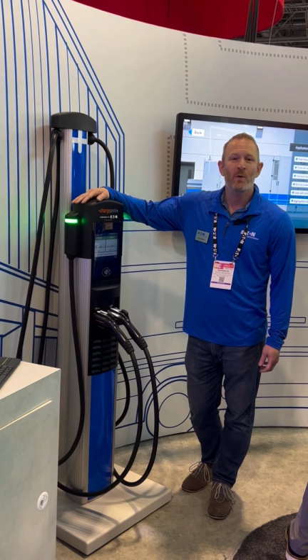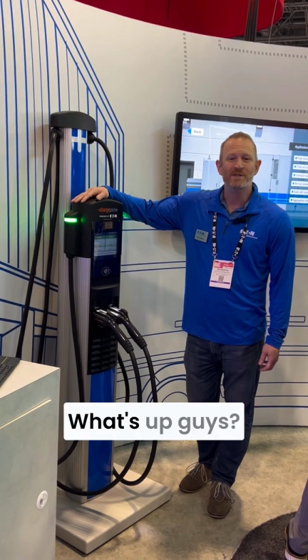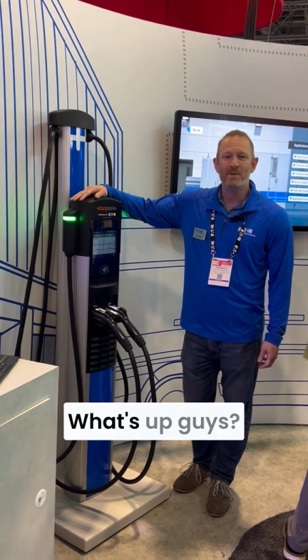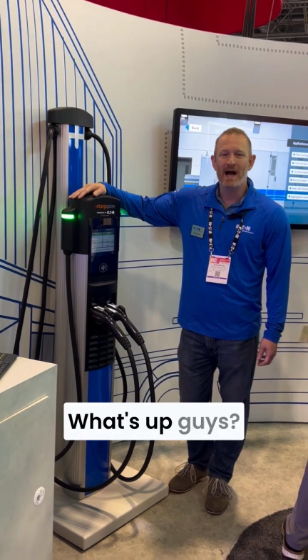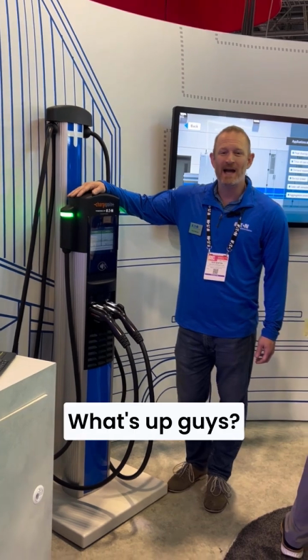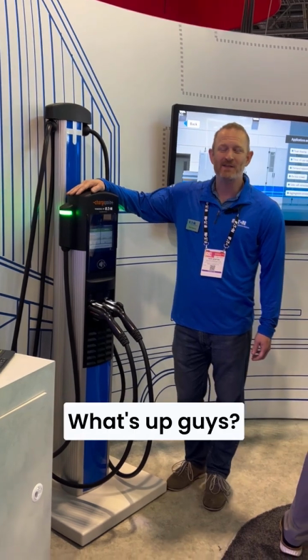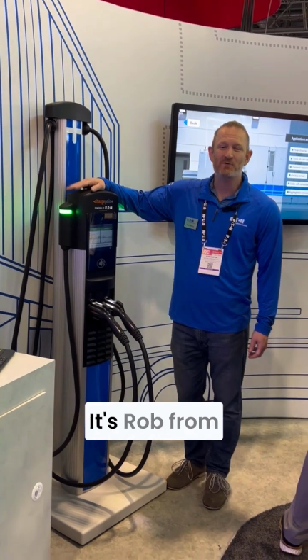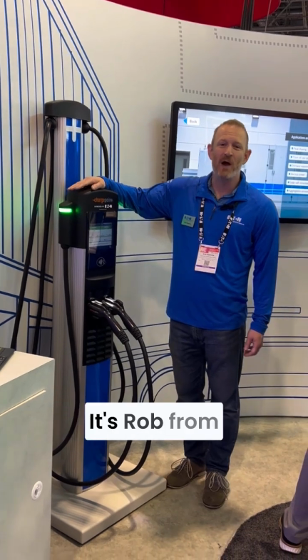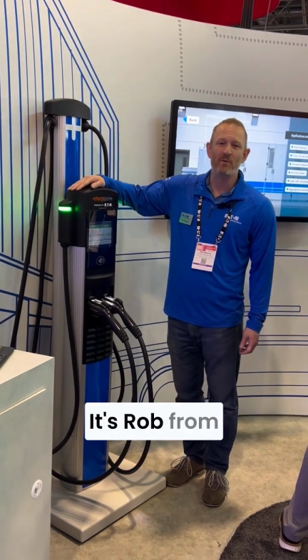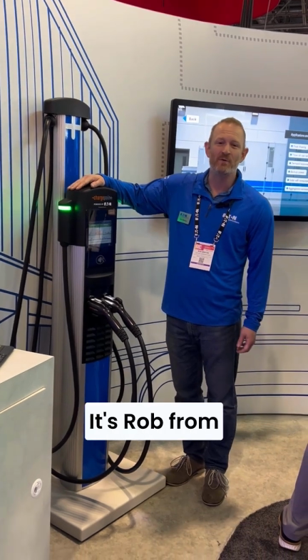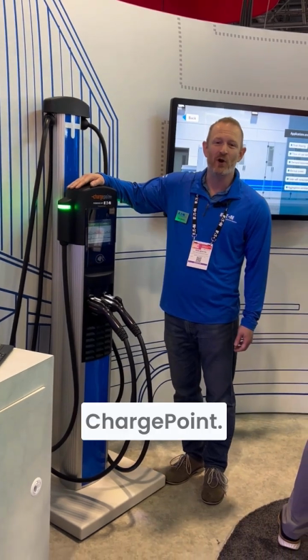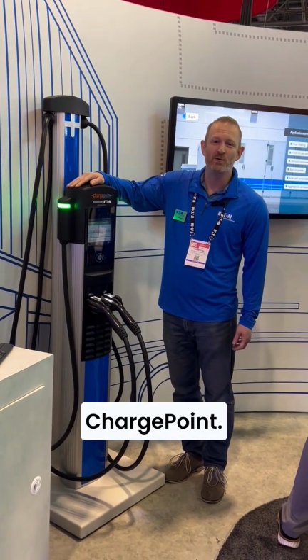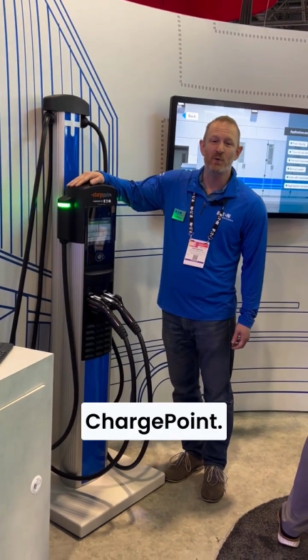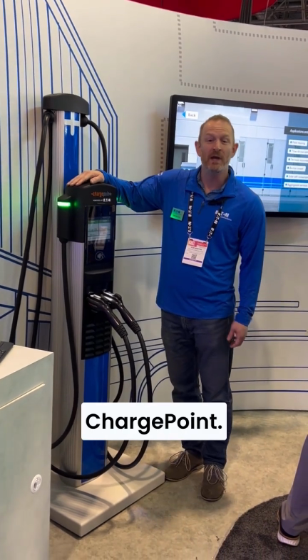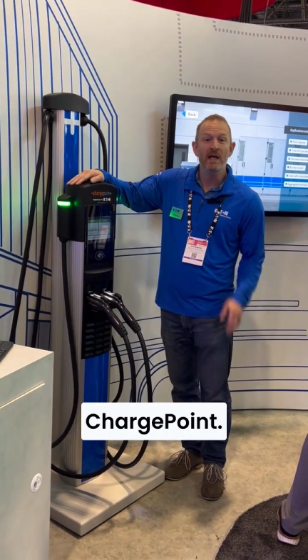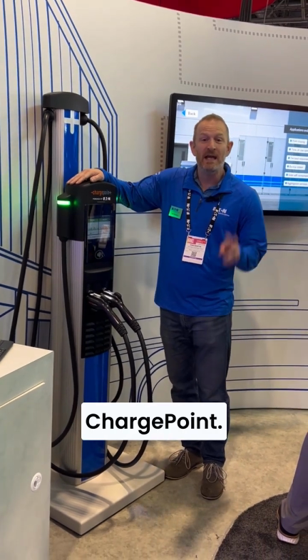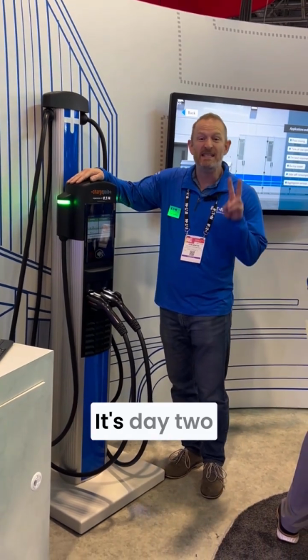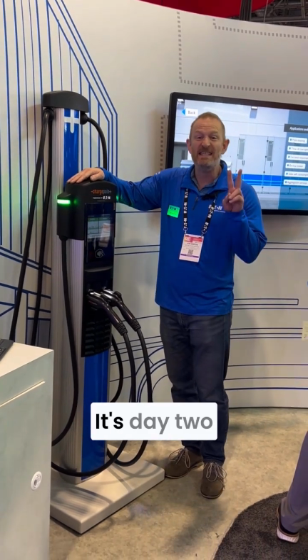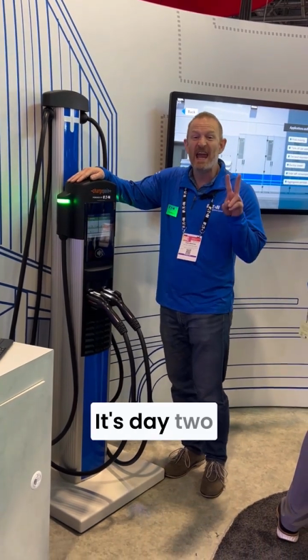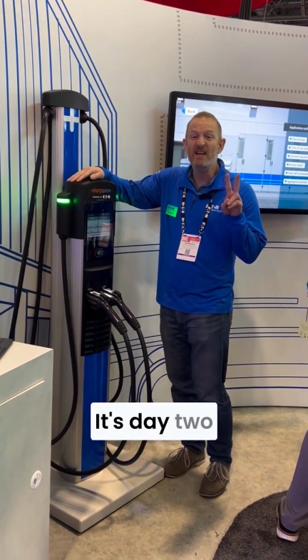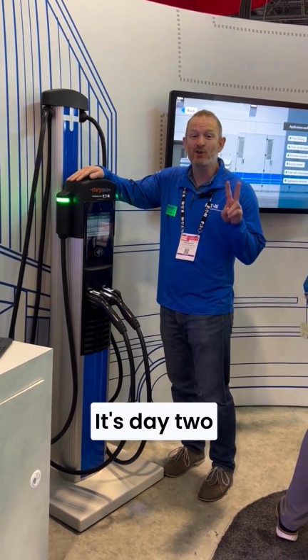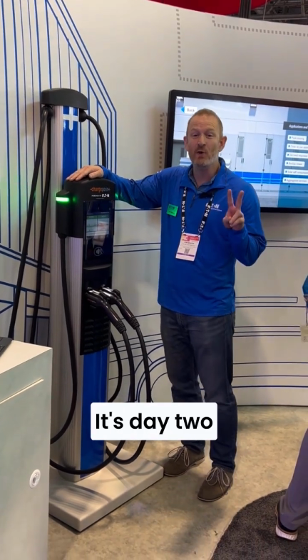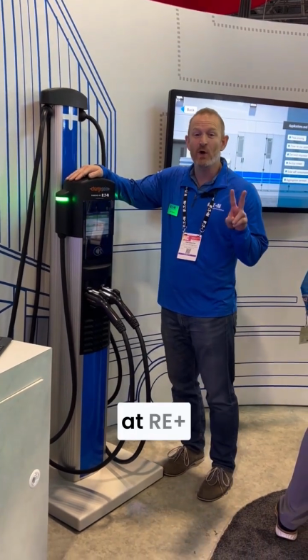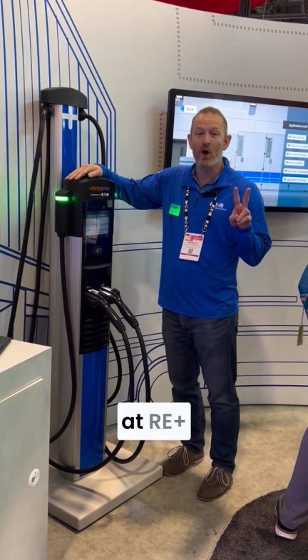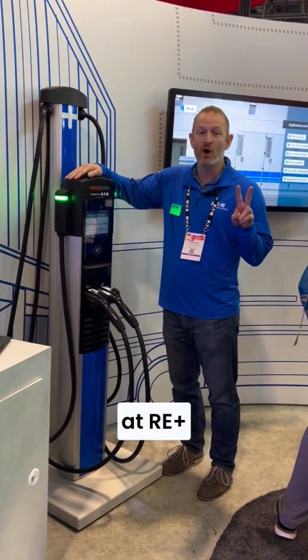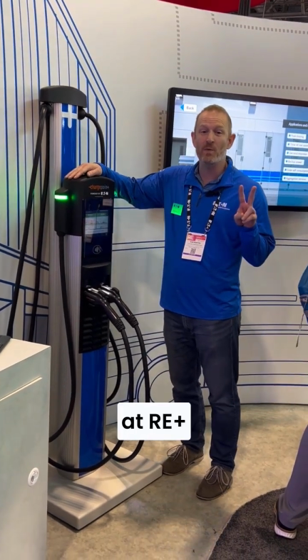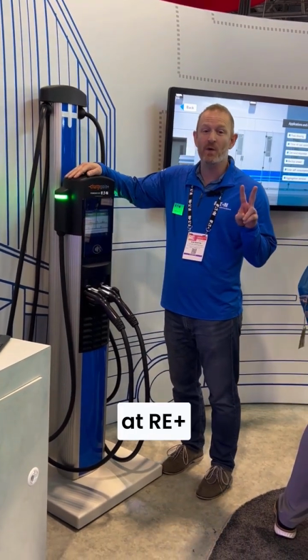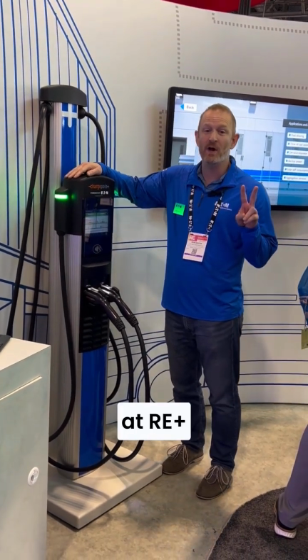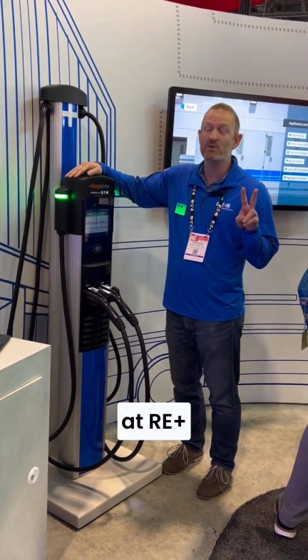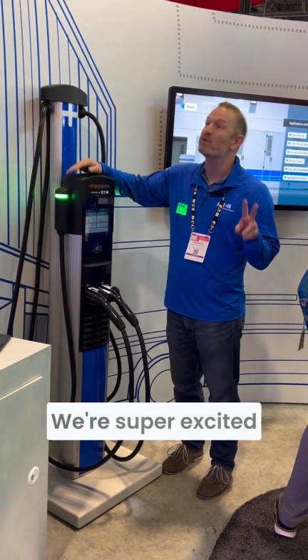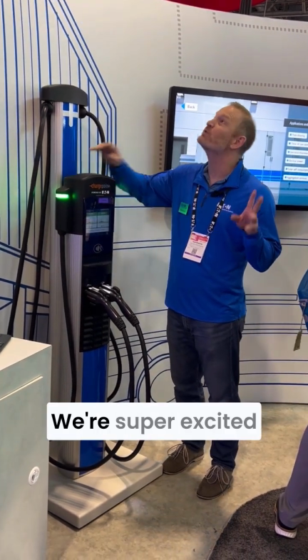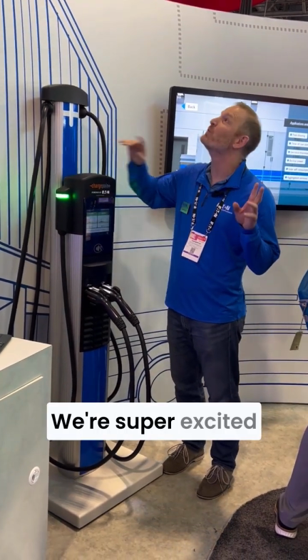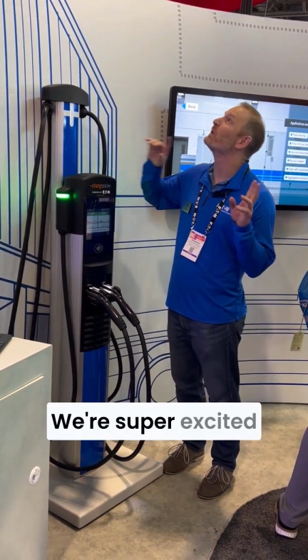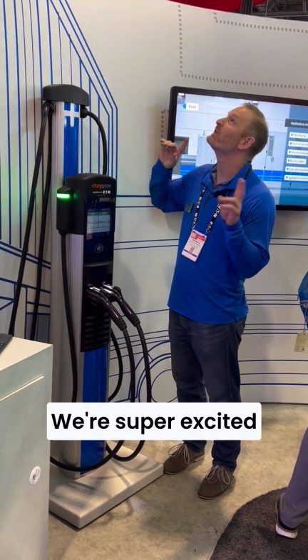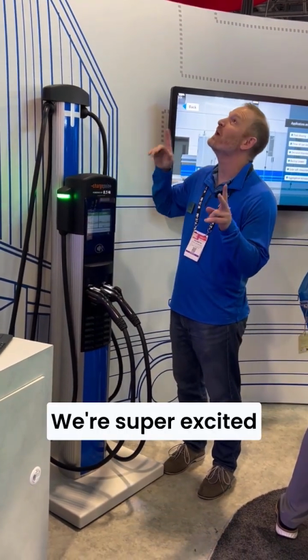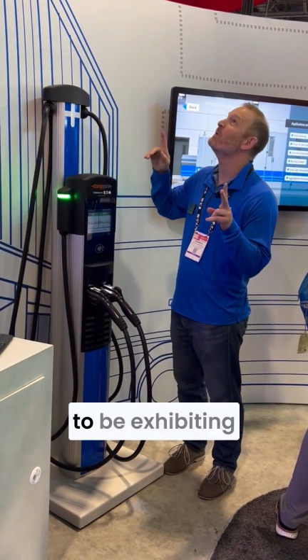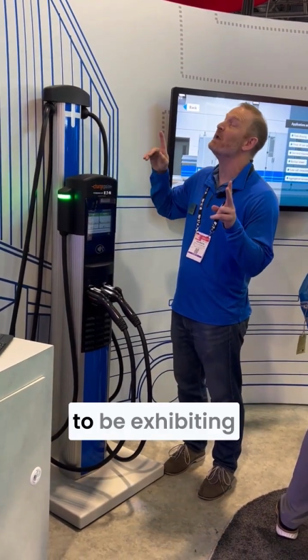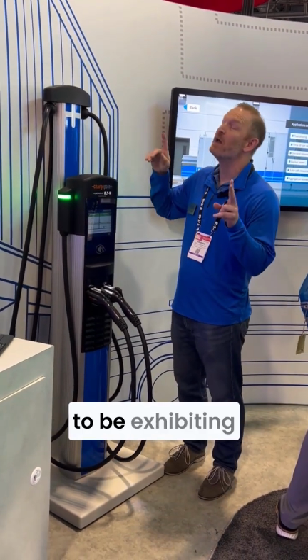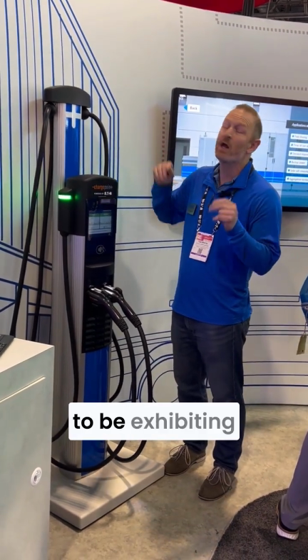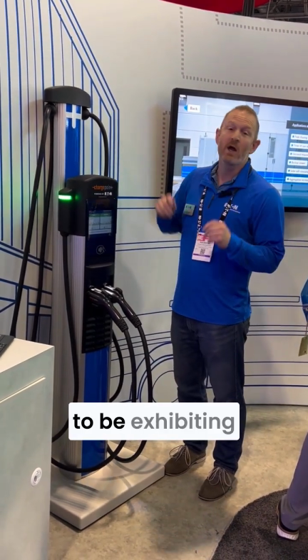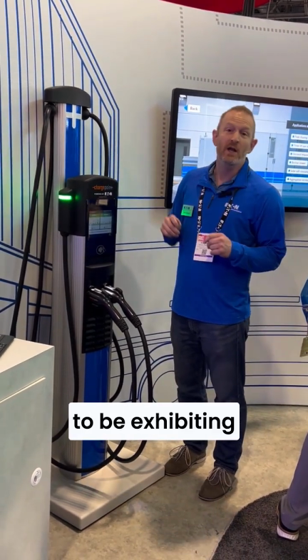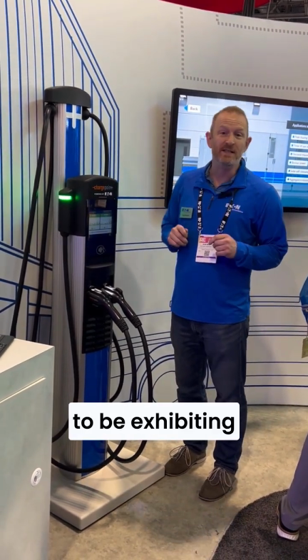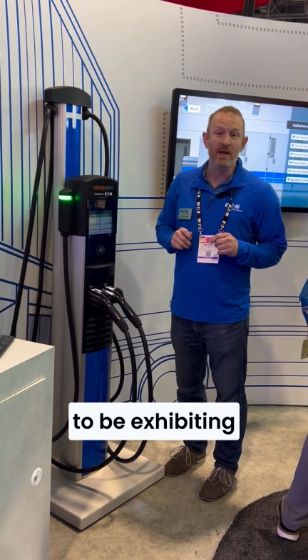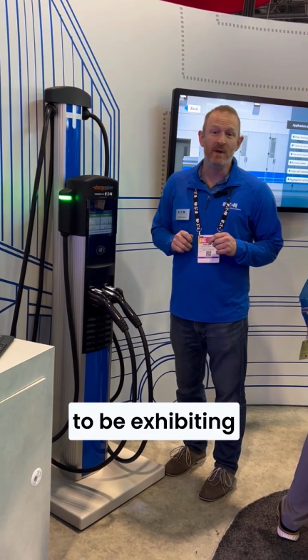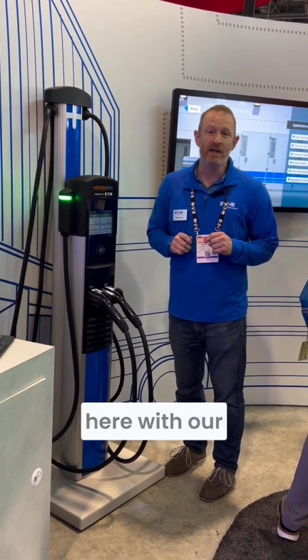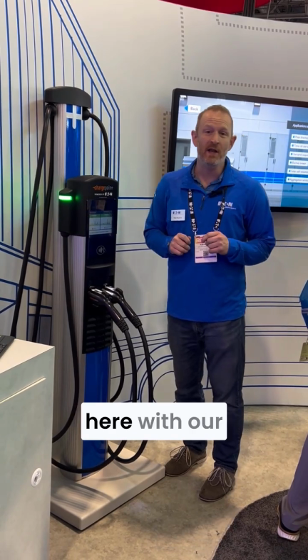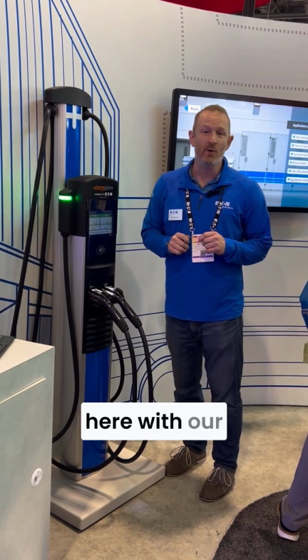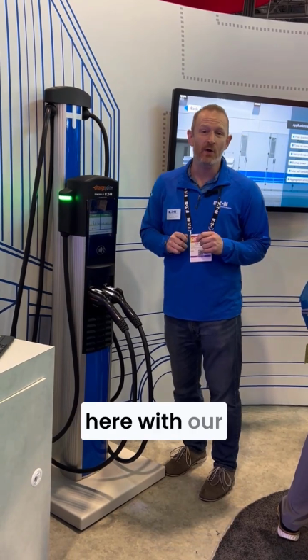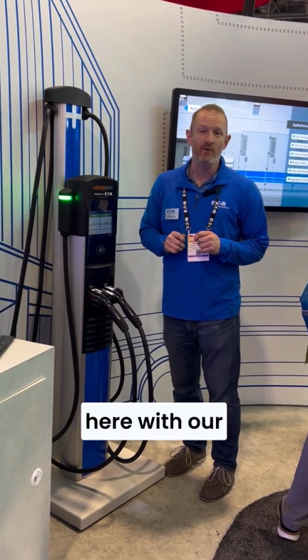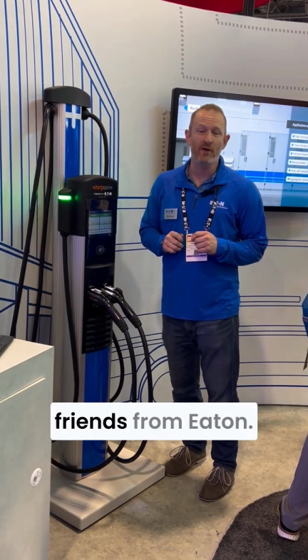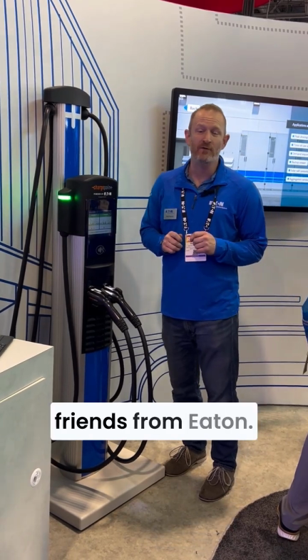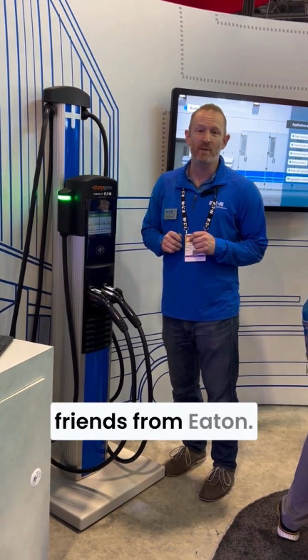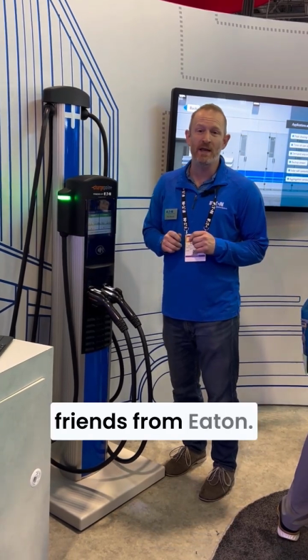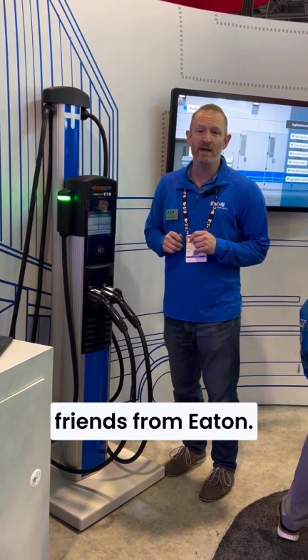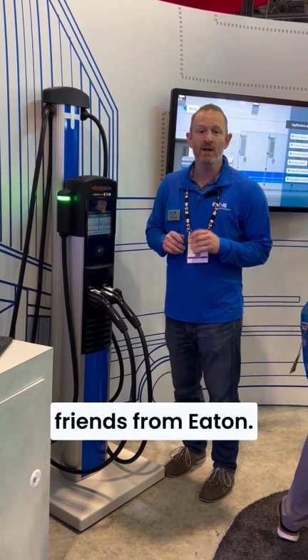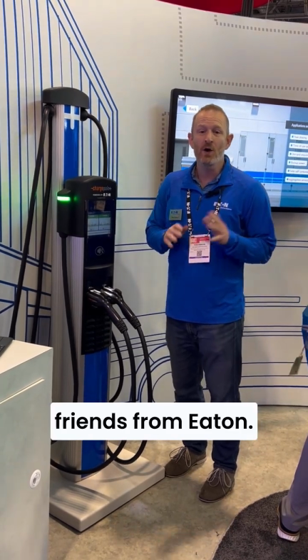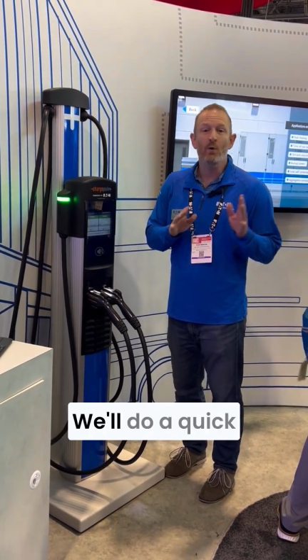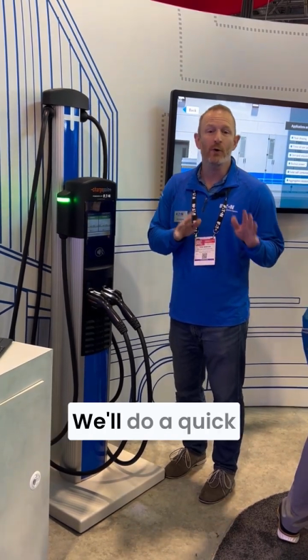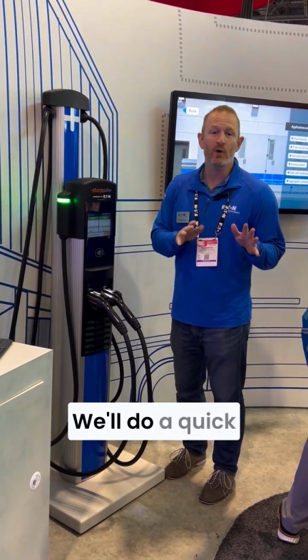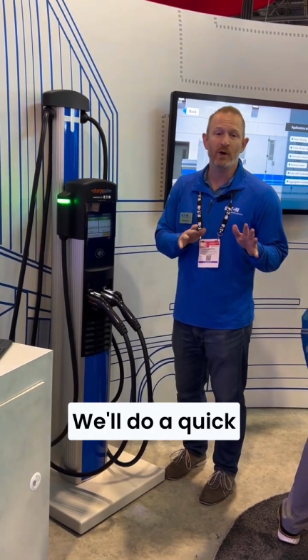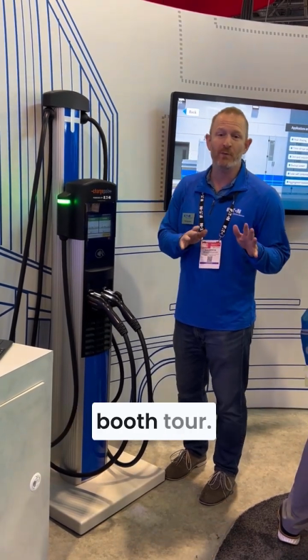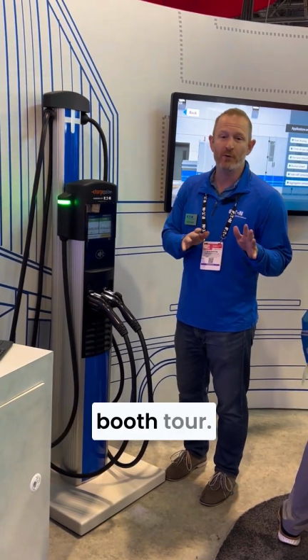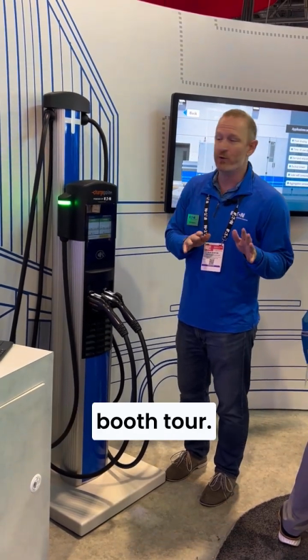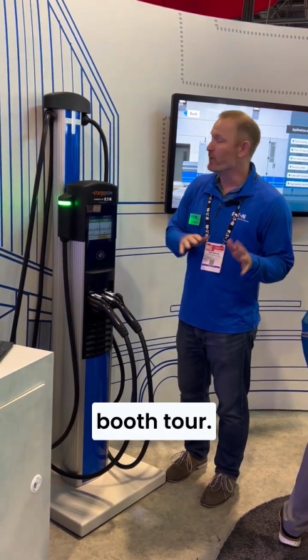What's up, guys? It's Rob from ChargePoint. Day two at RE+. Super excited to be exhibiting here with our friends from Eaton to do a quick booth tour.